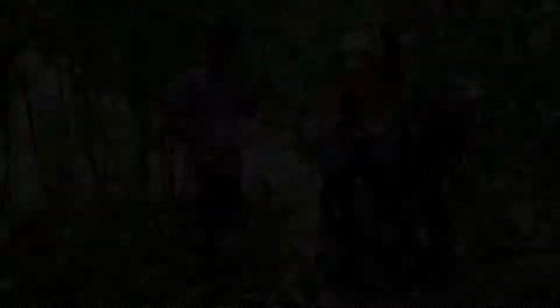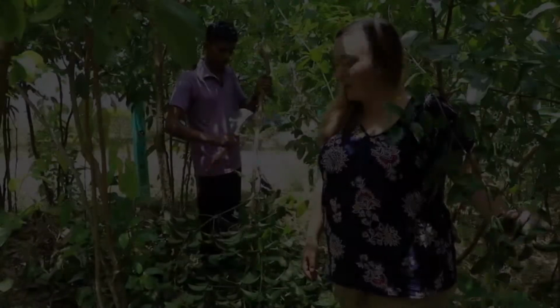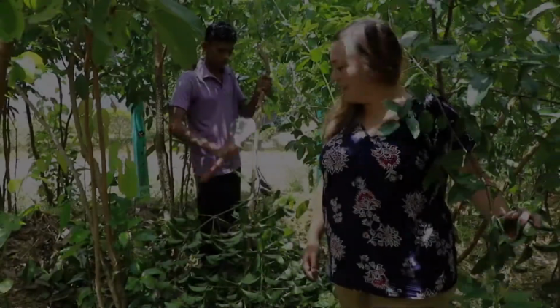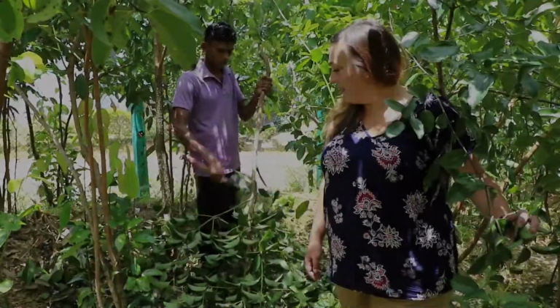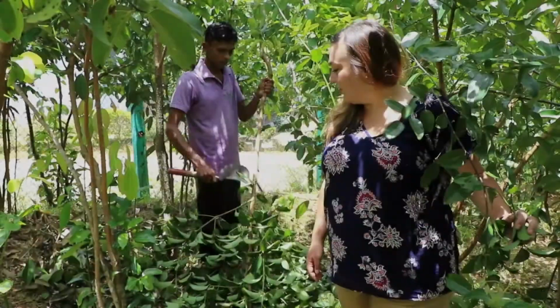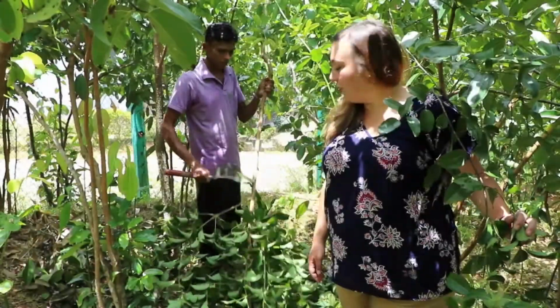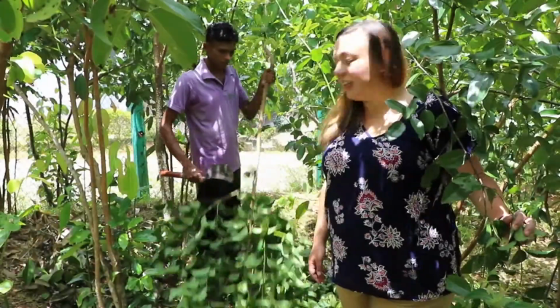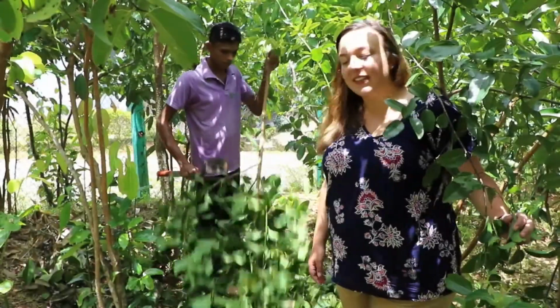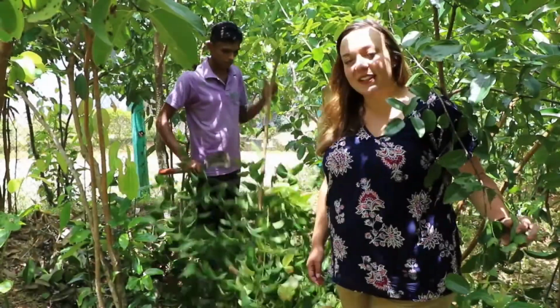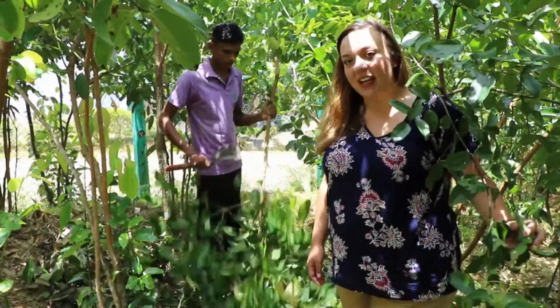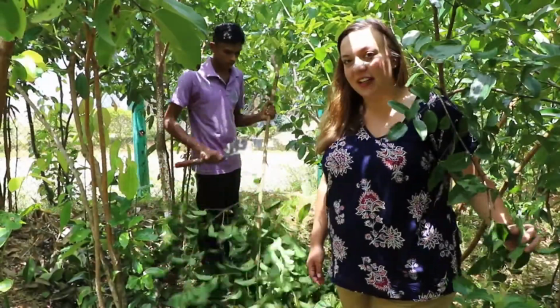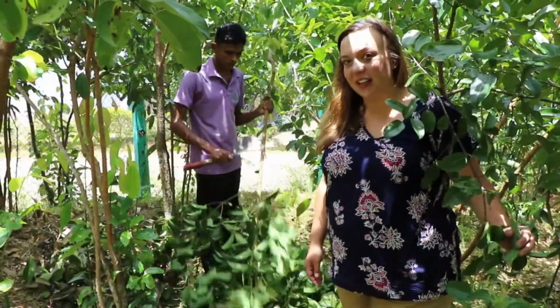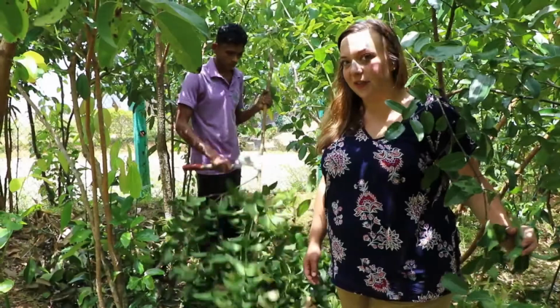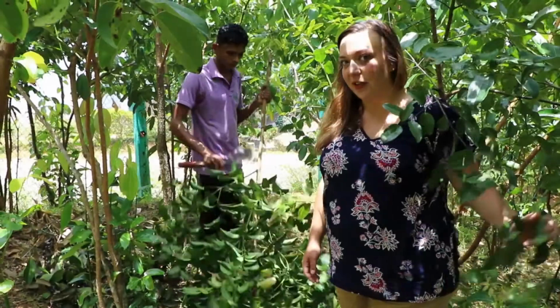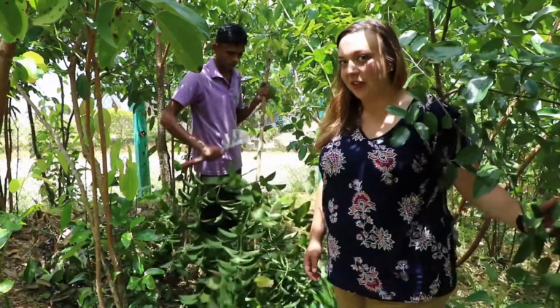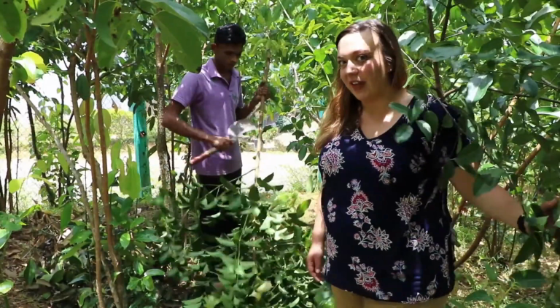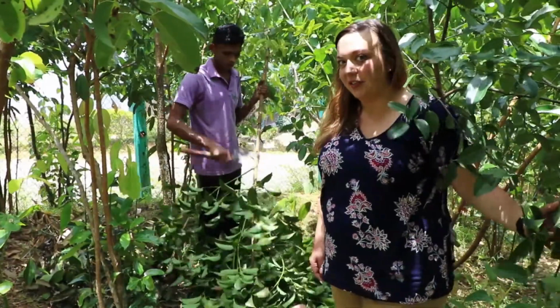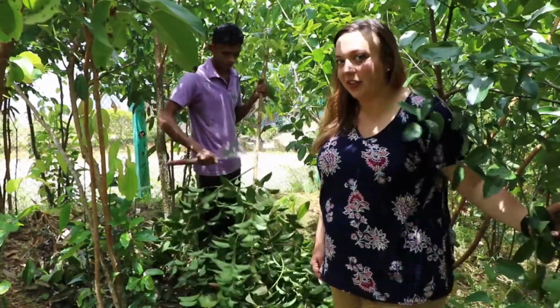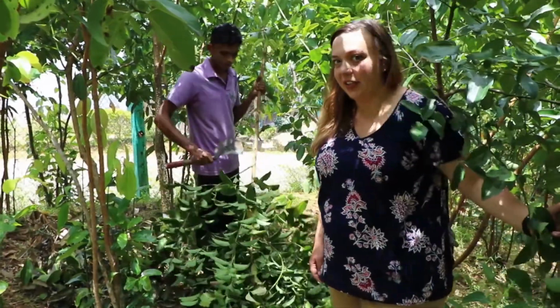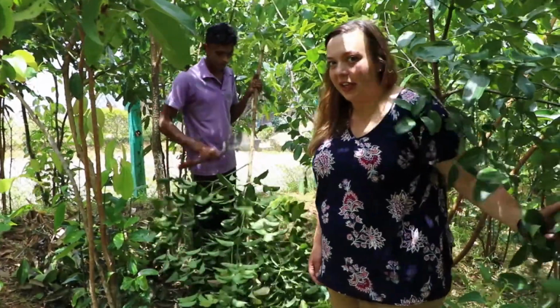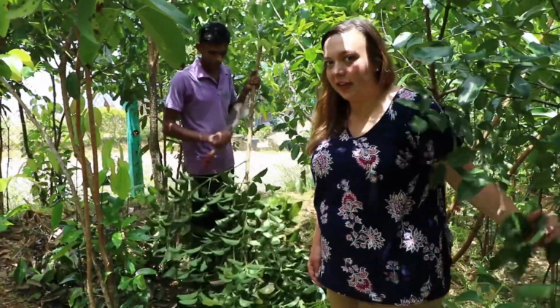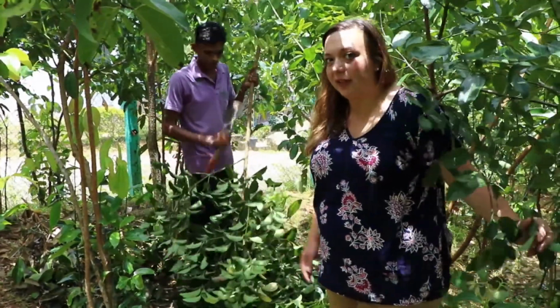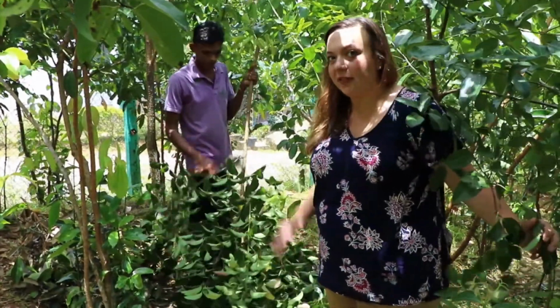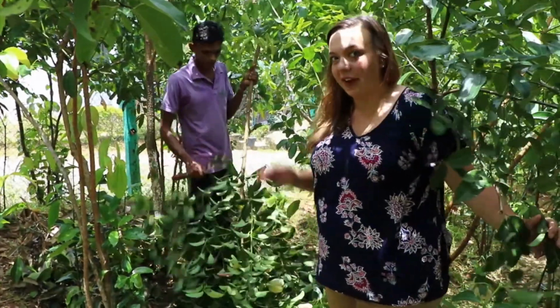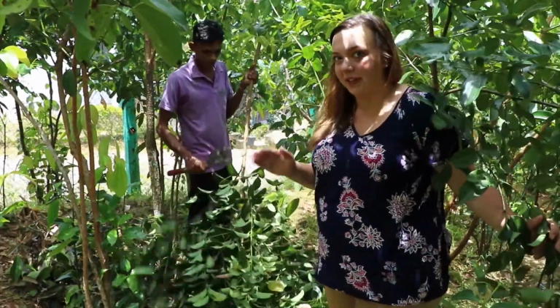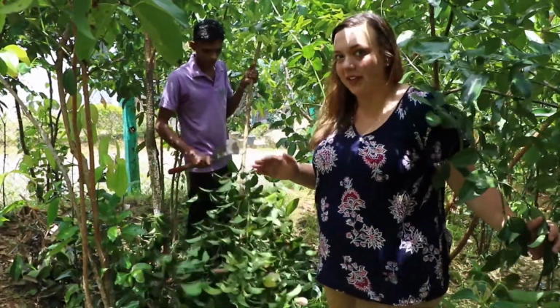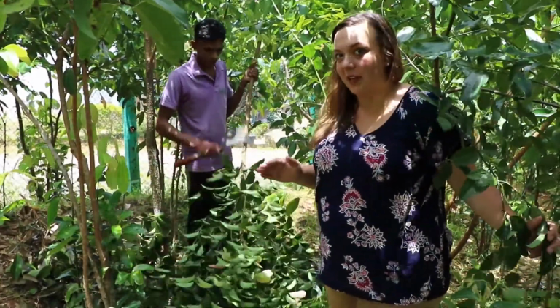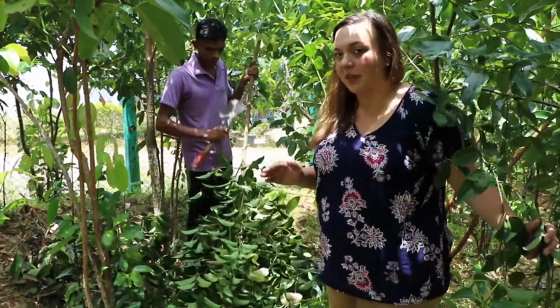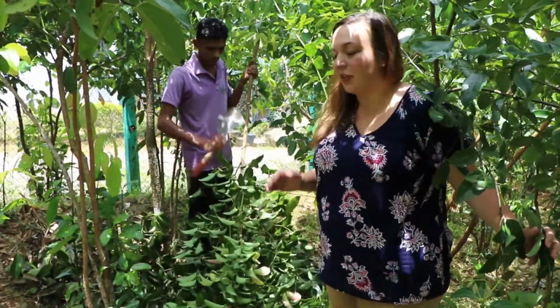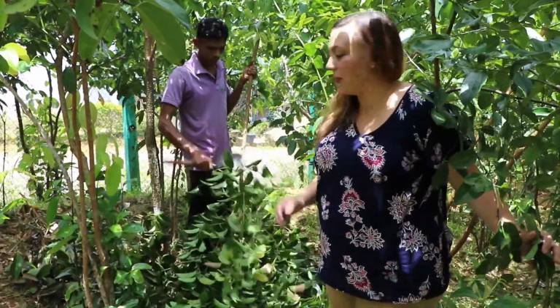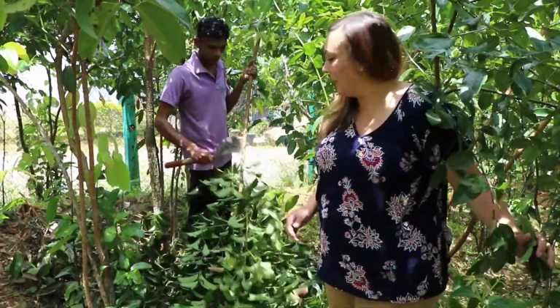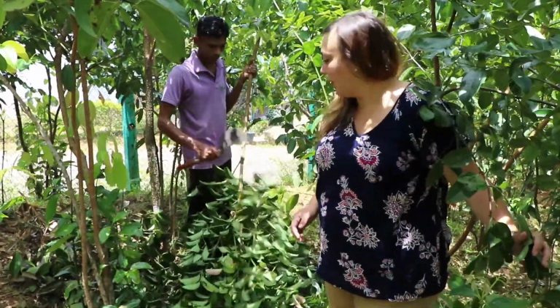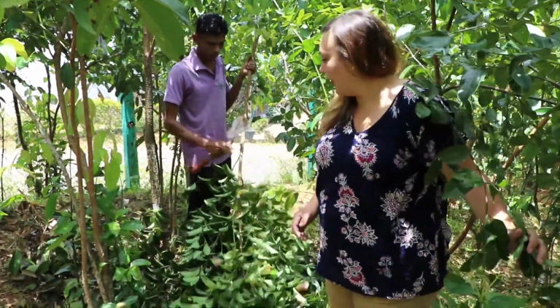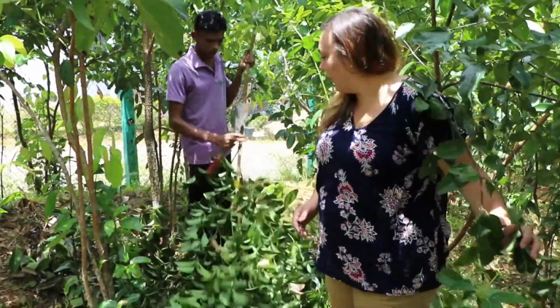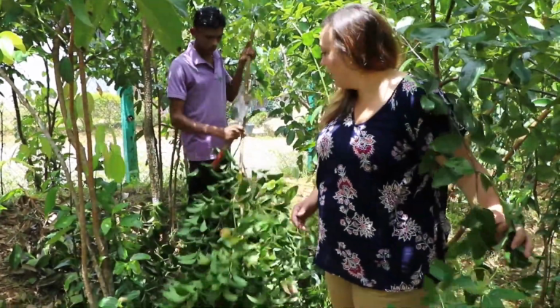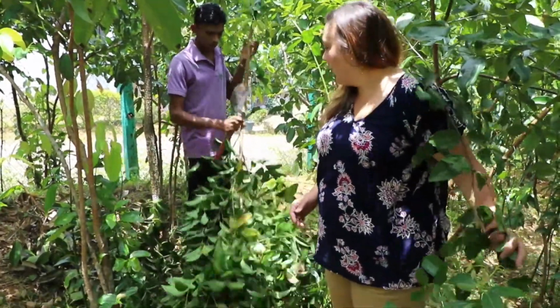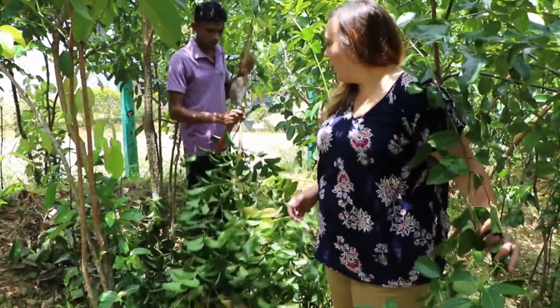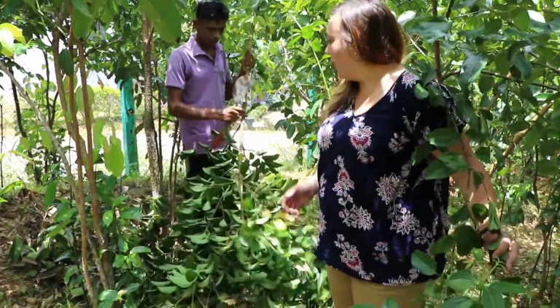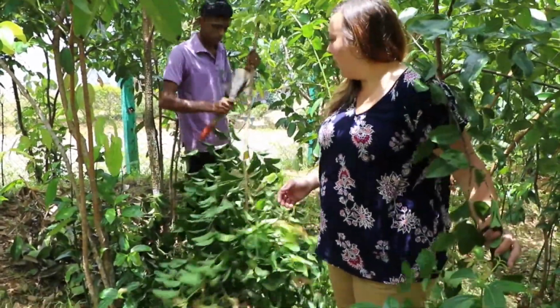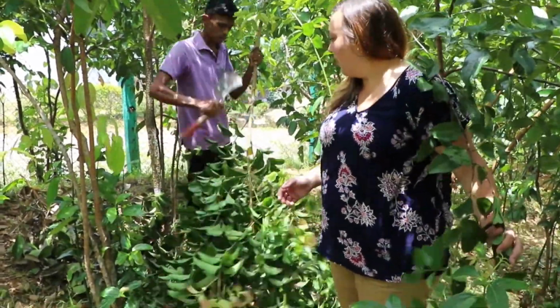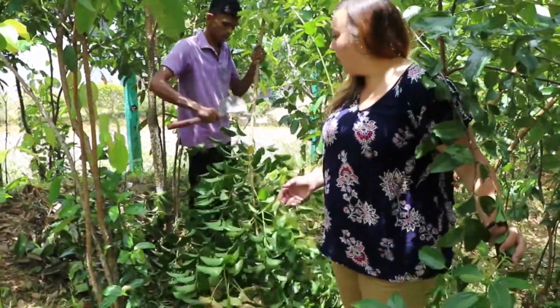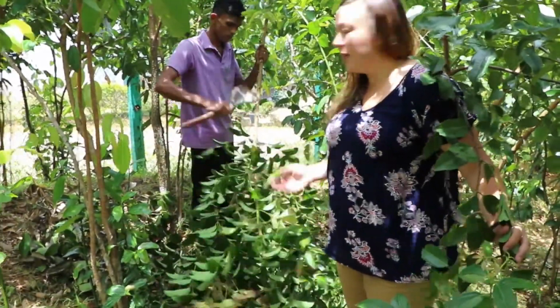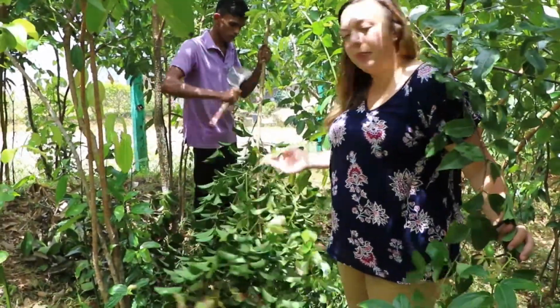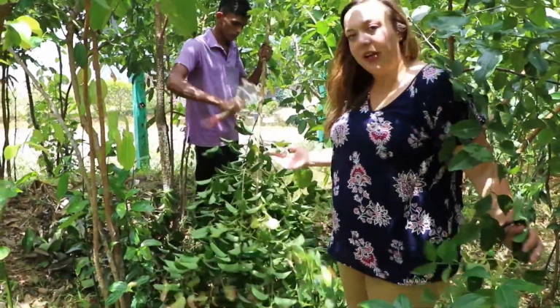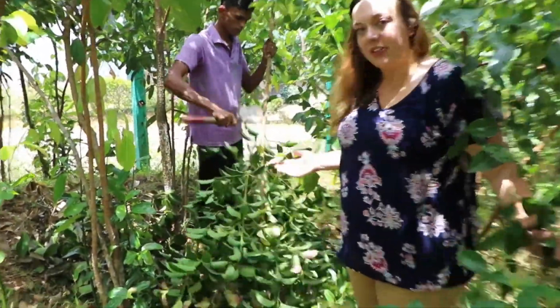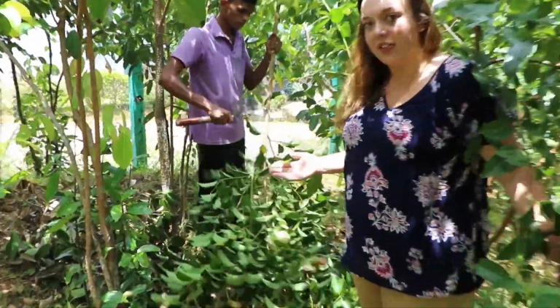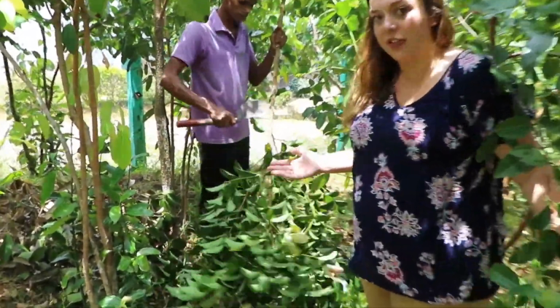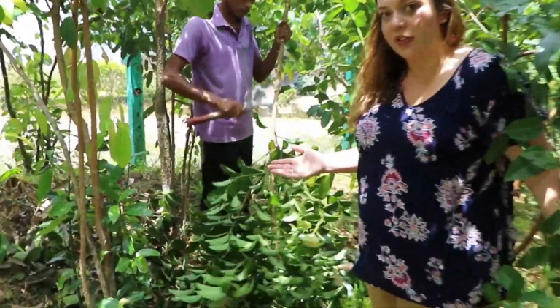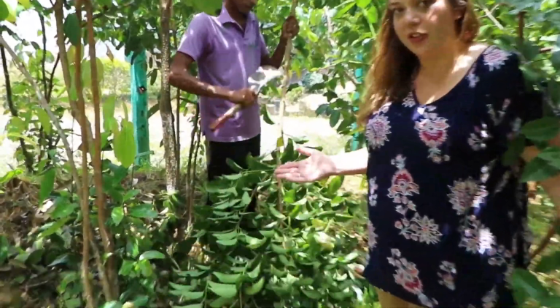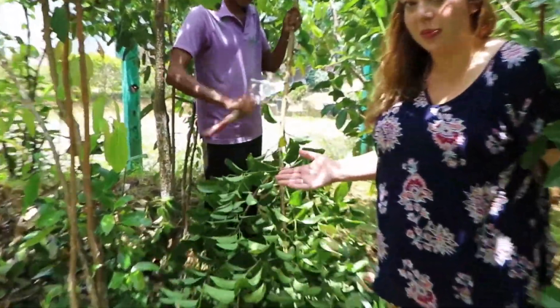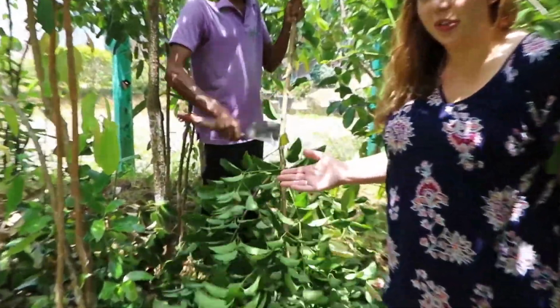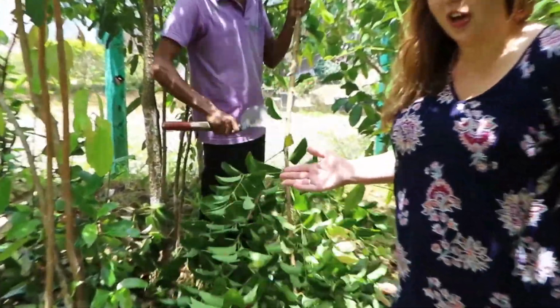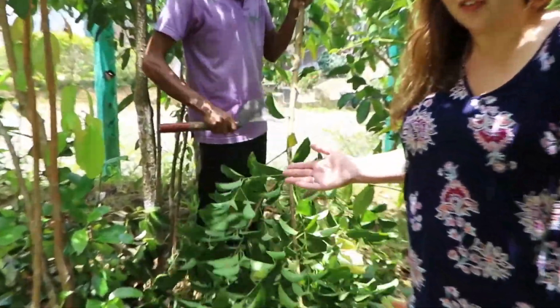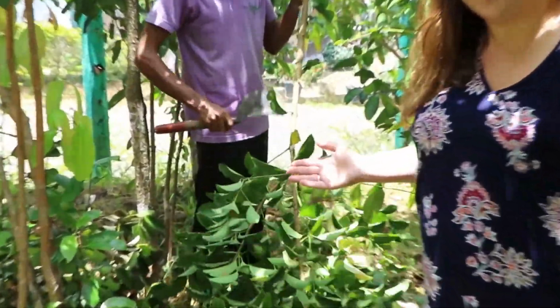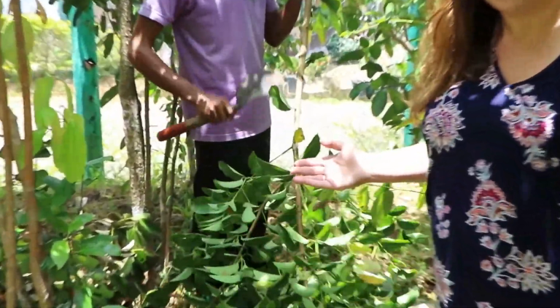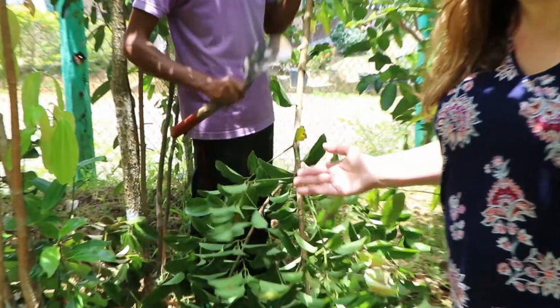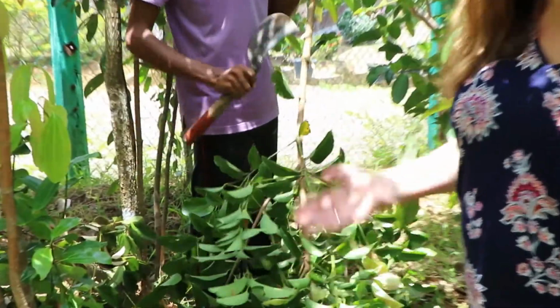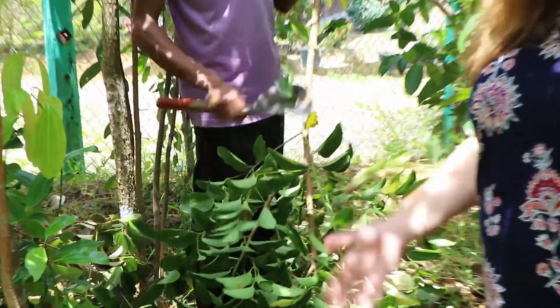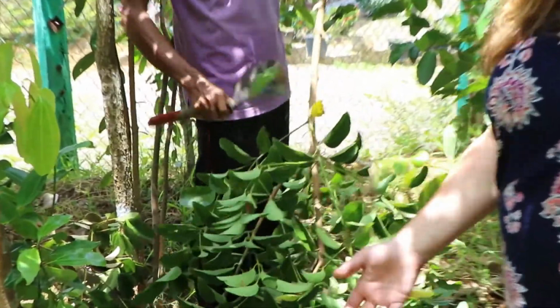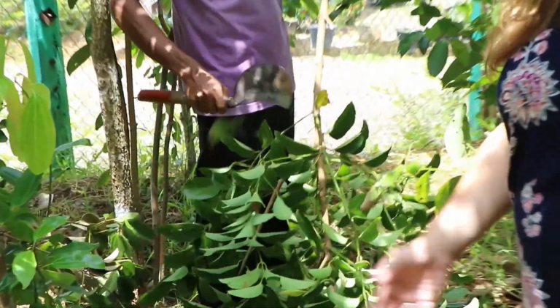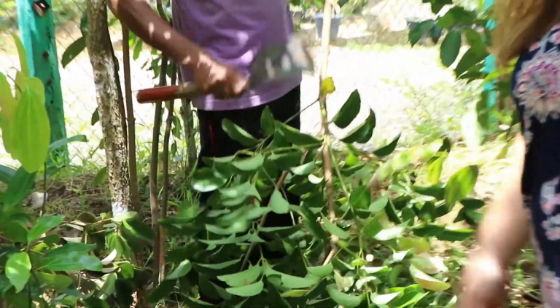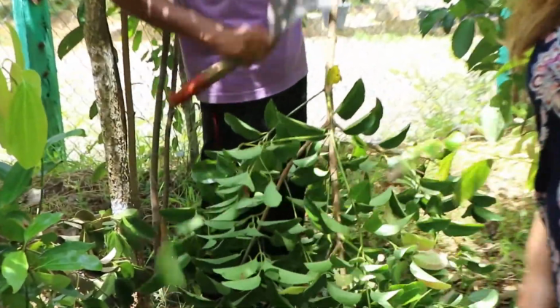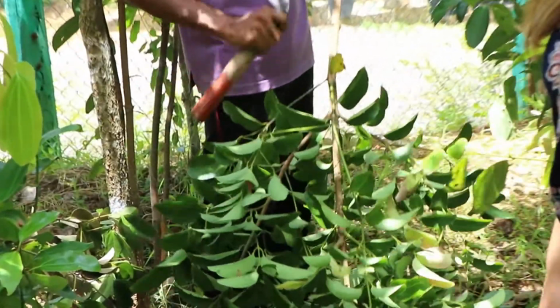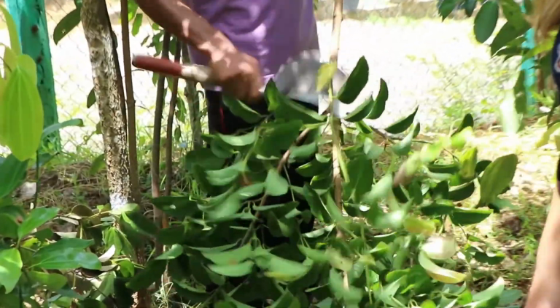Once the tree is cut at a 45 degree angle, five centimetres from the ground, then the branches are trimmed off and left to dry in the field.